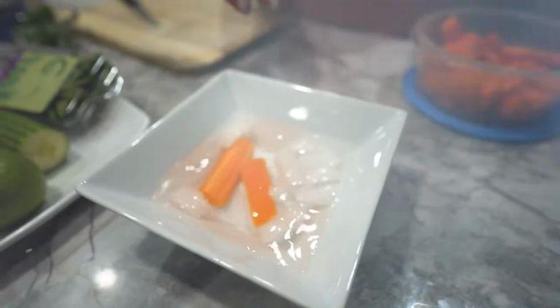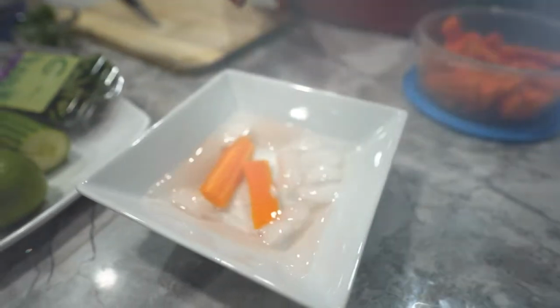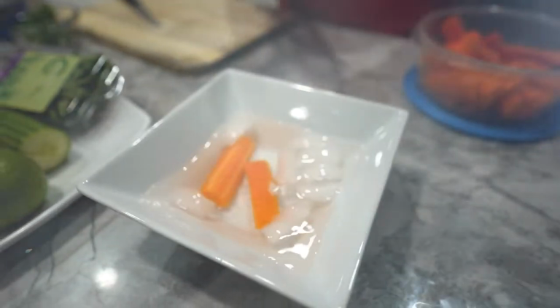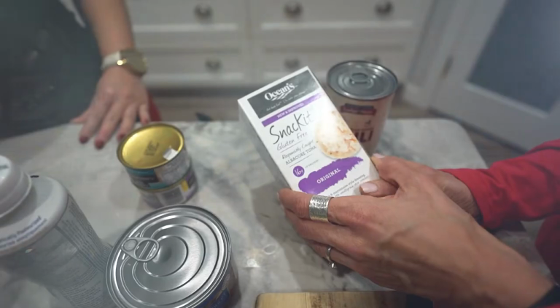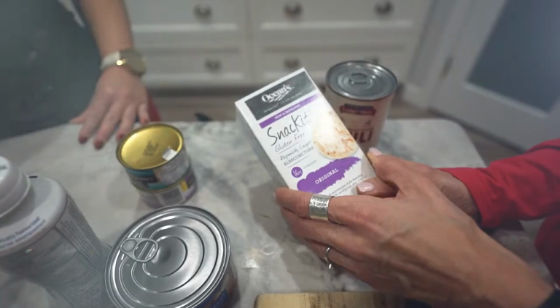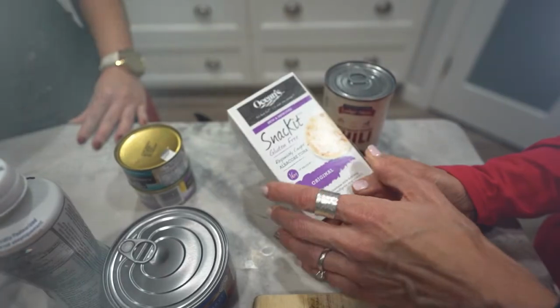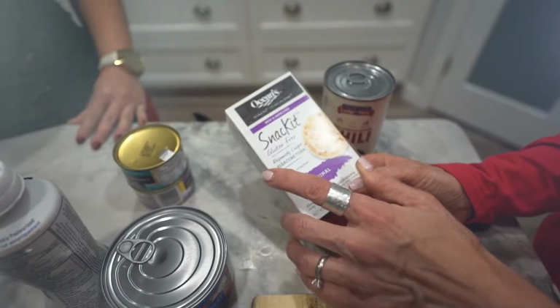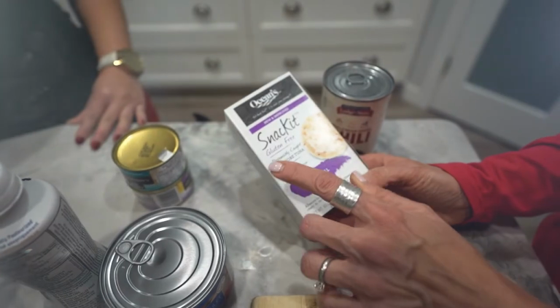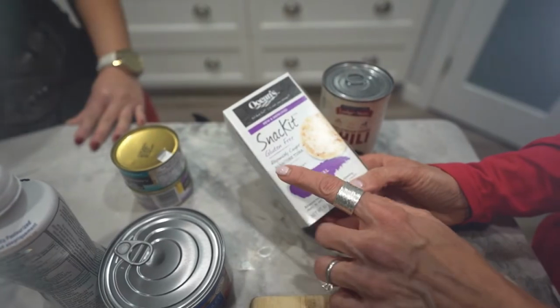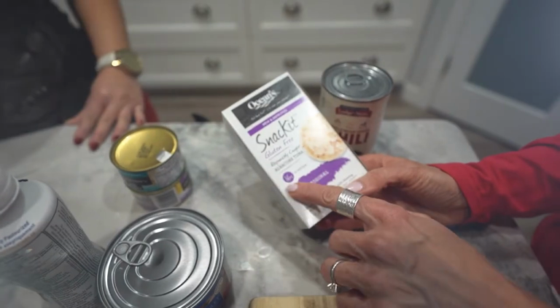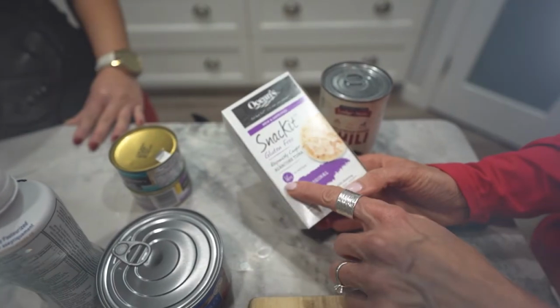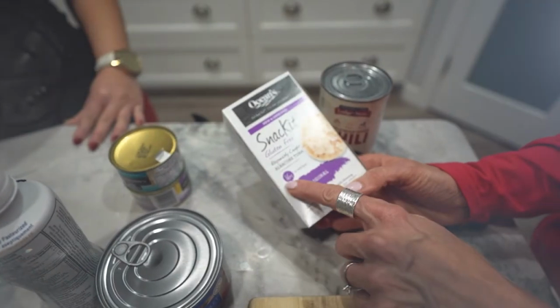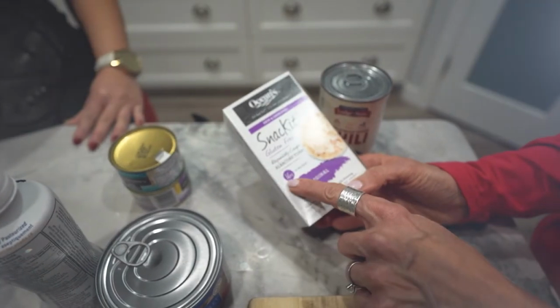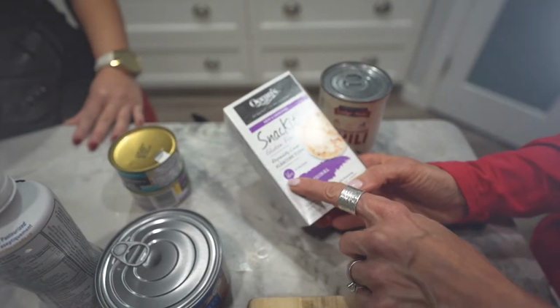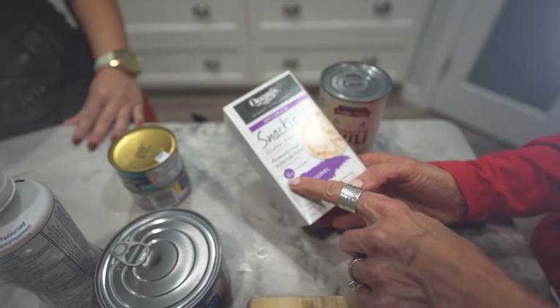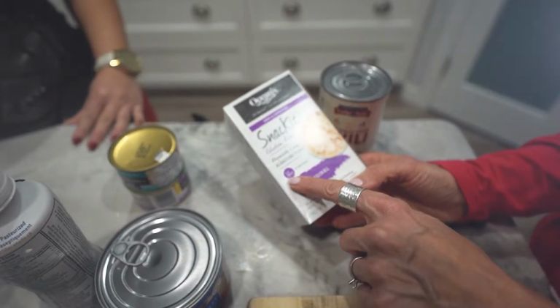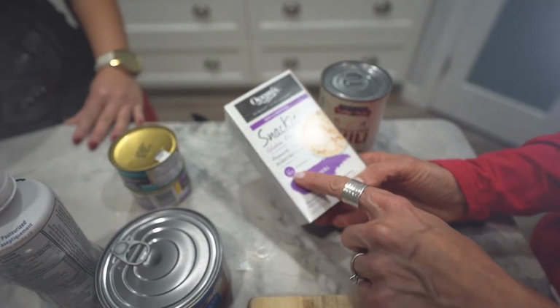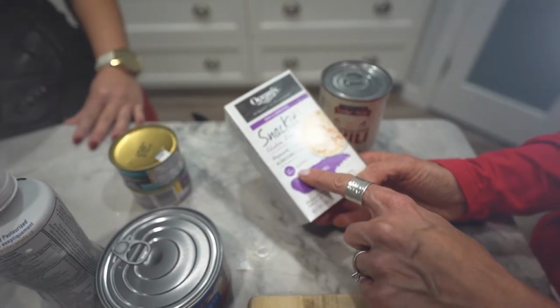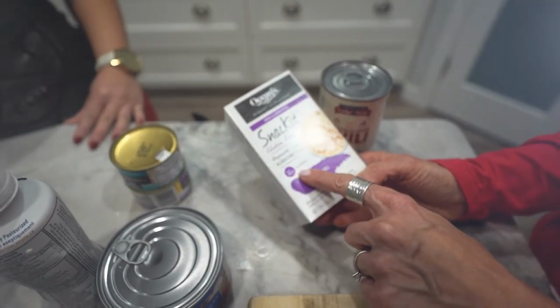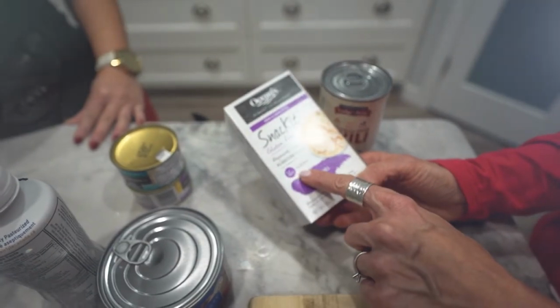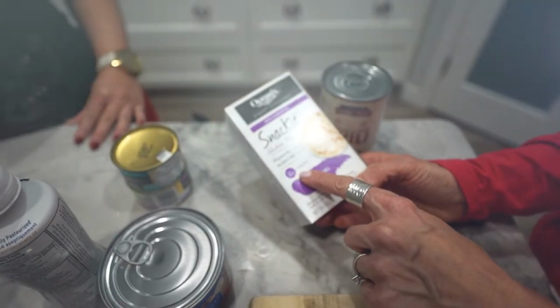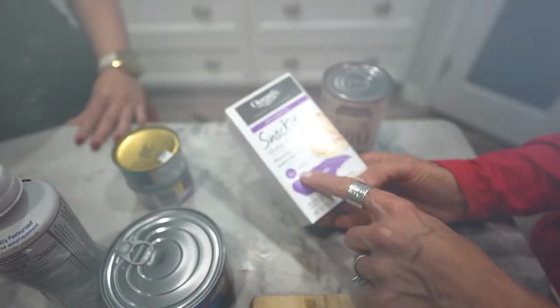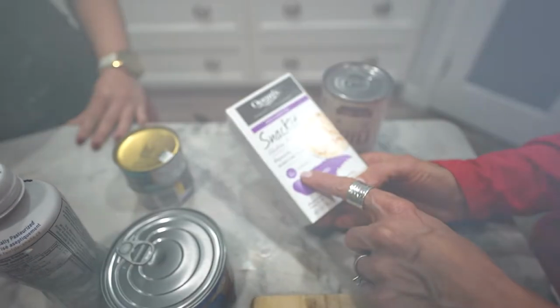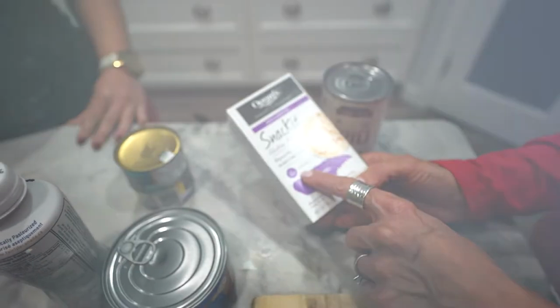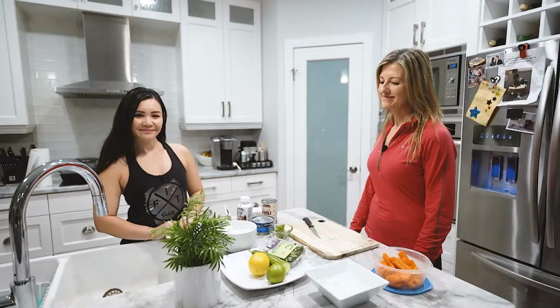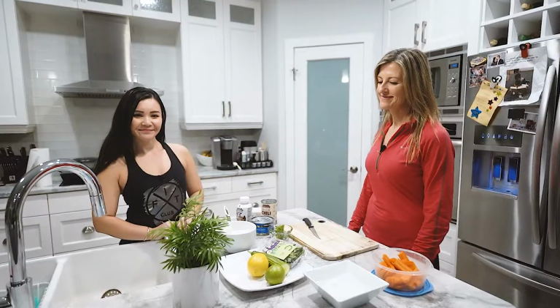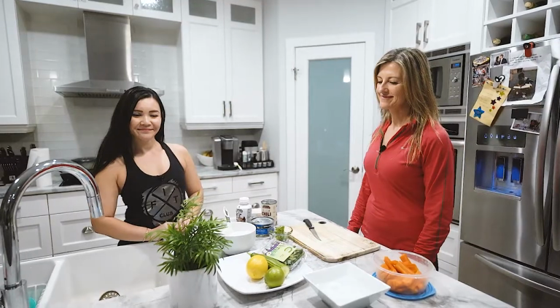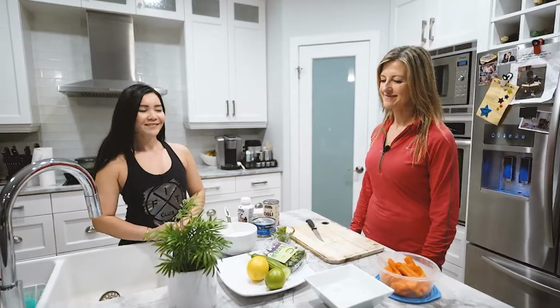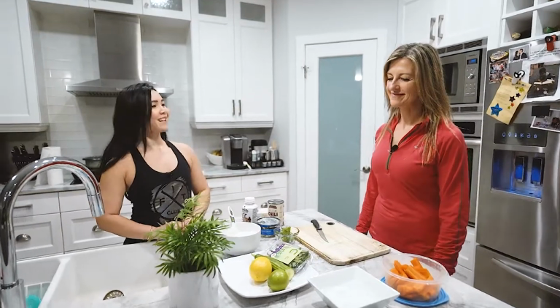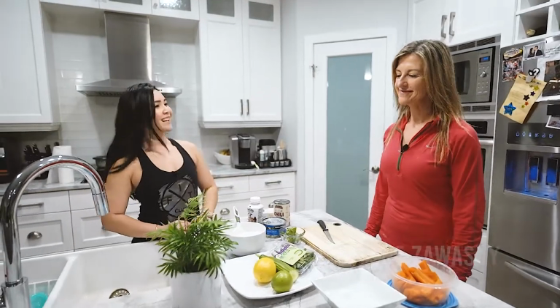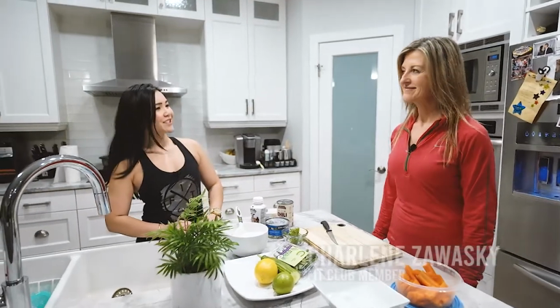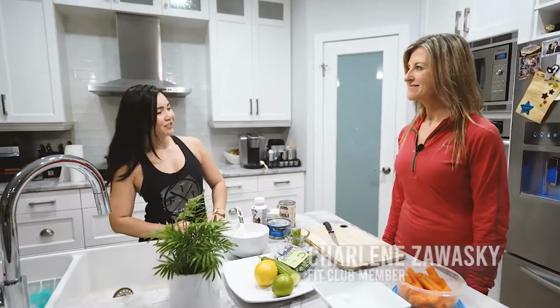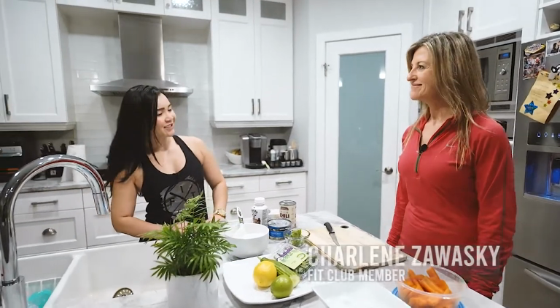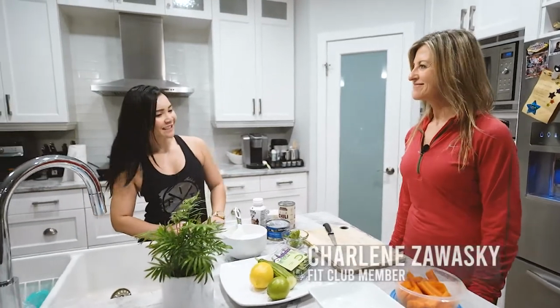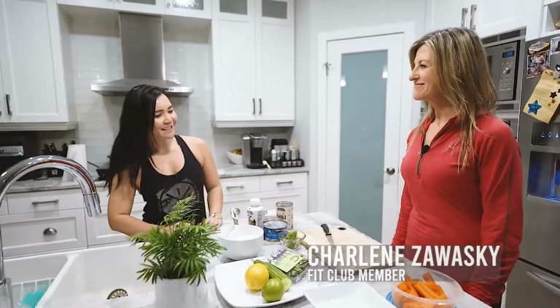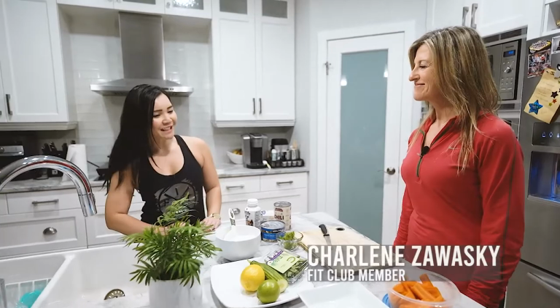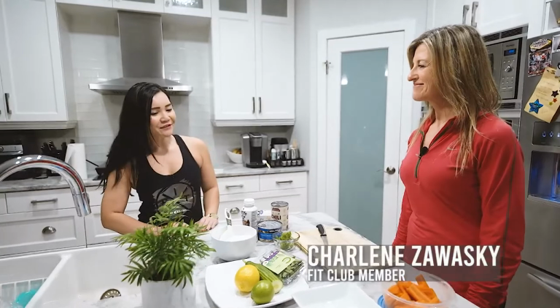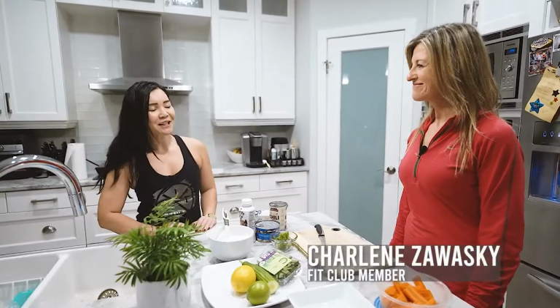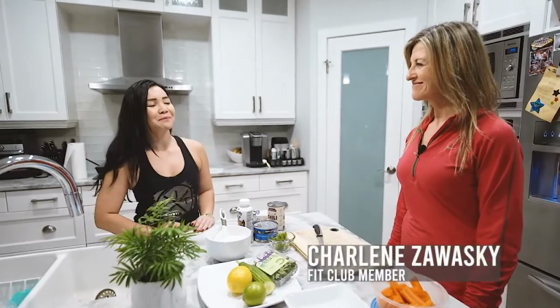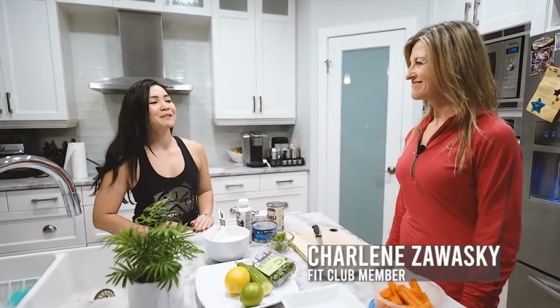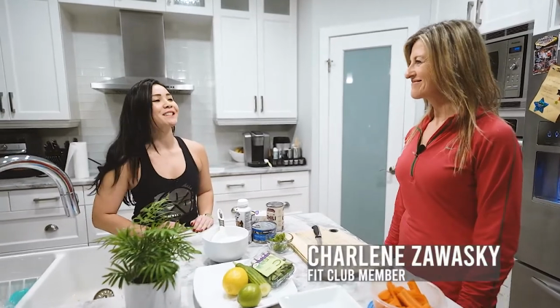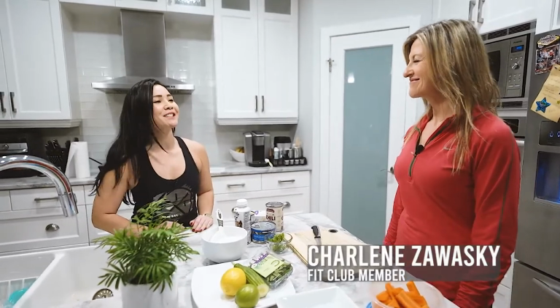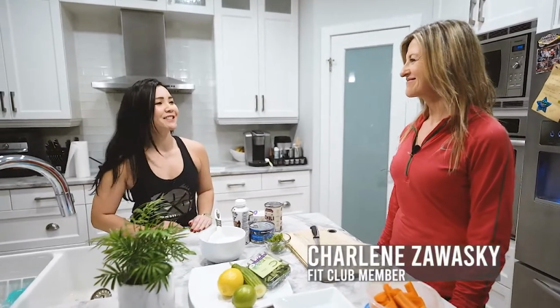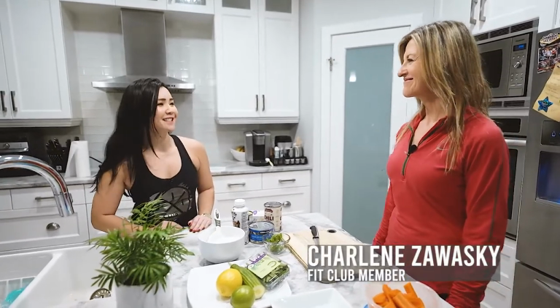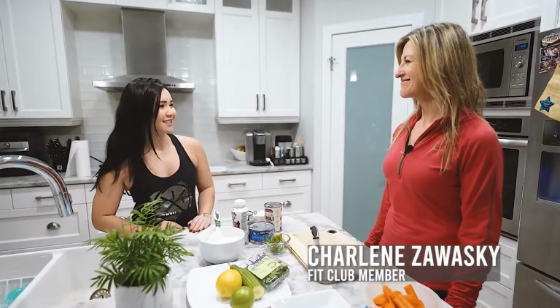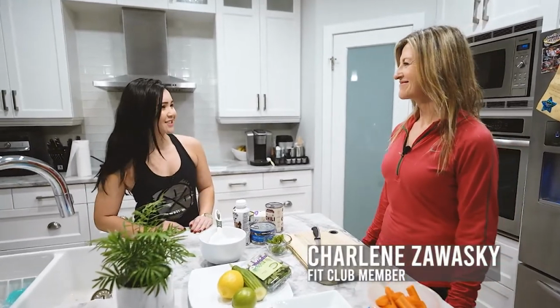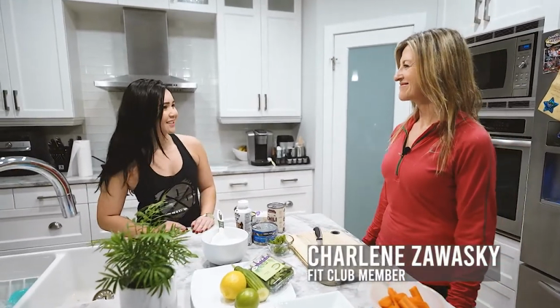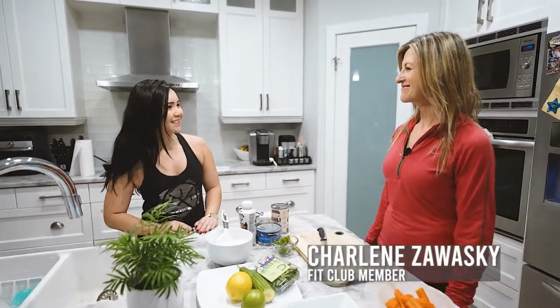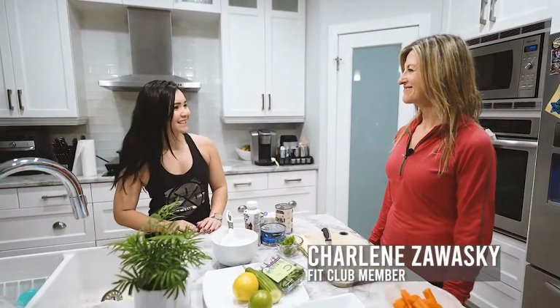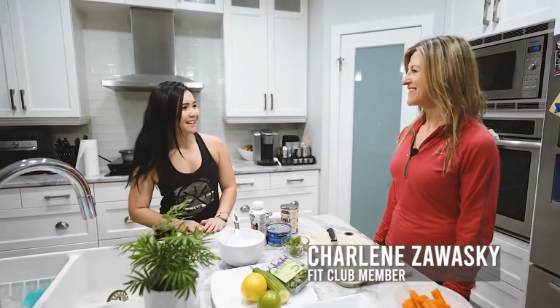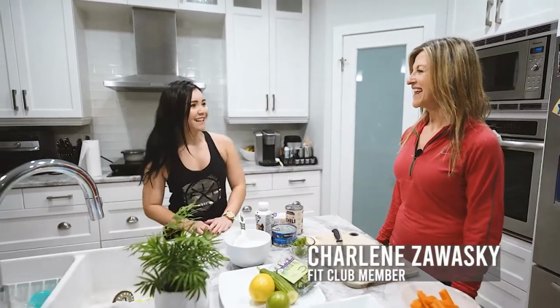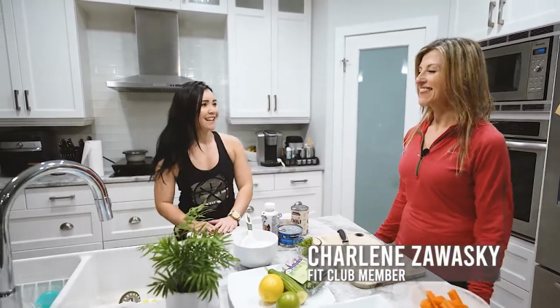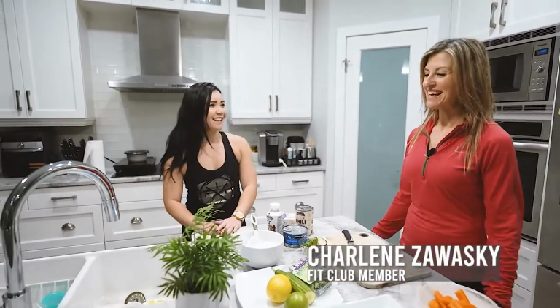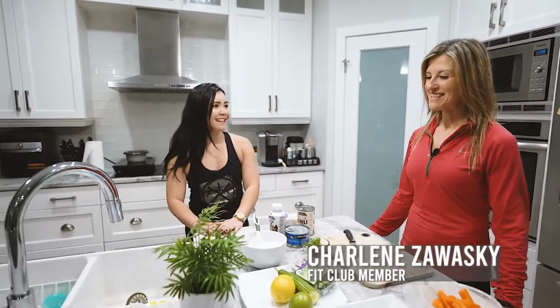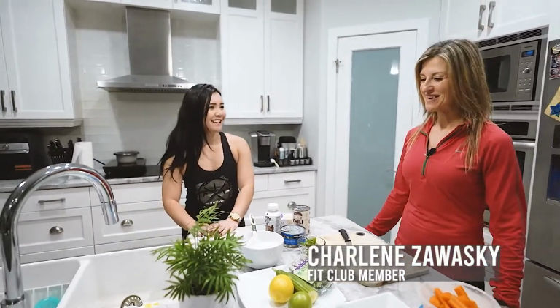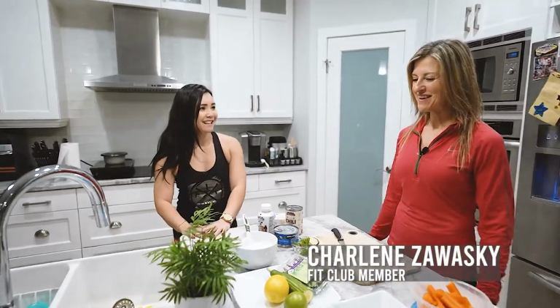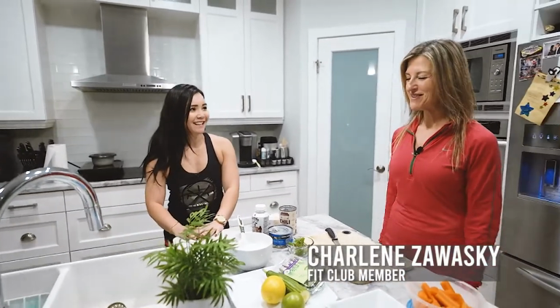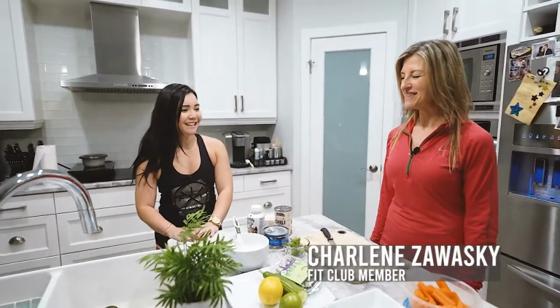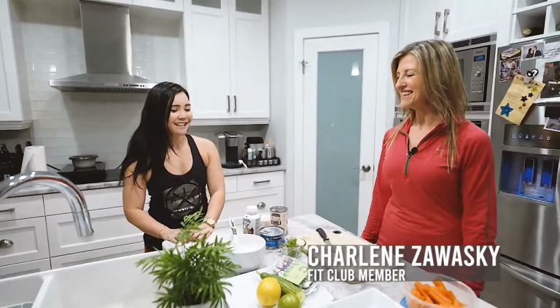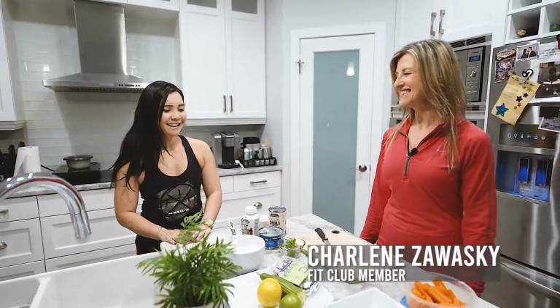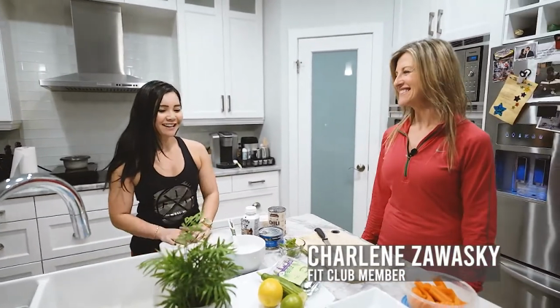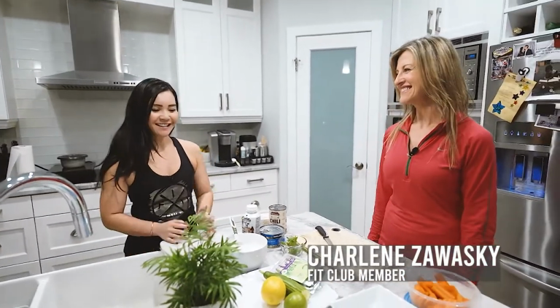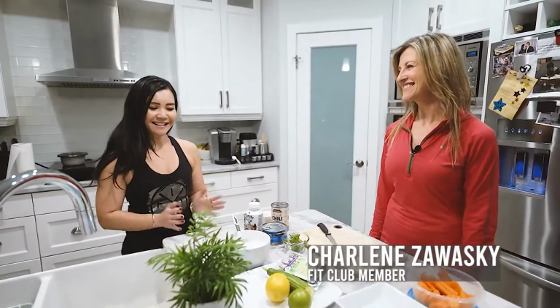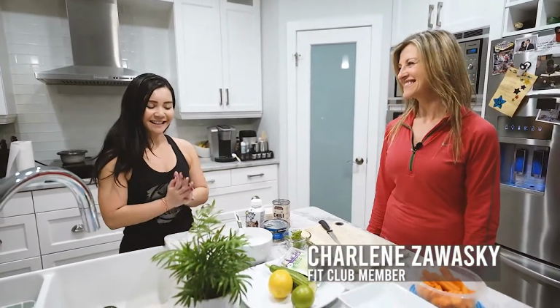These four tips came from our member Charlene. Hey Charlene, thanks for coming on Neri's Kitchen. Thanks for having me. Awesome.